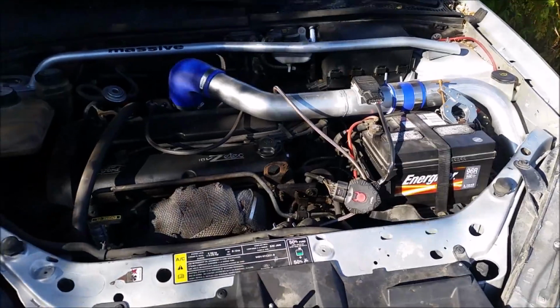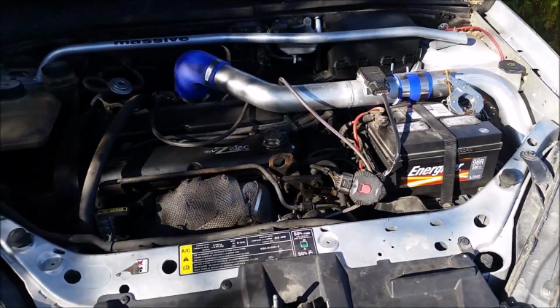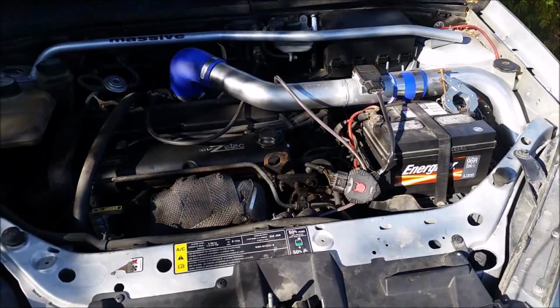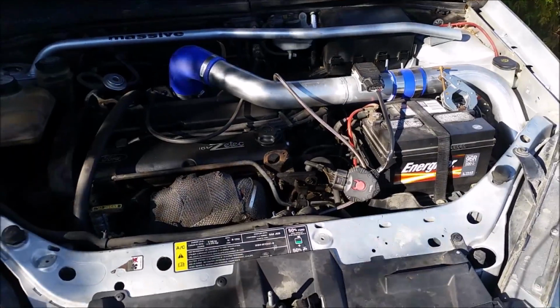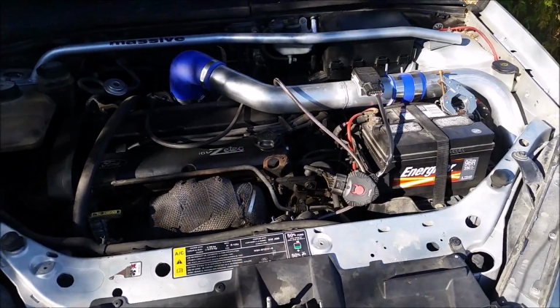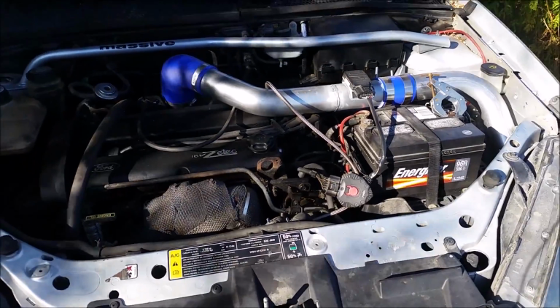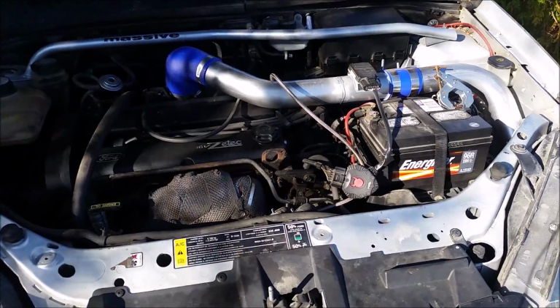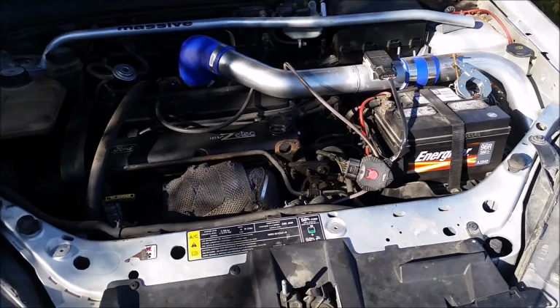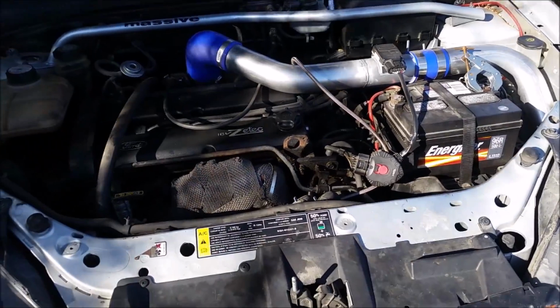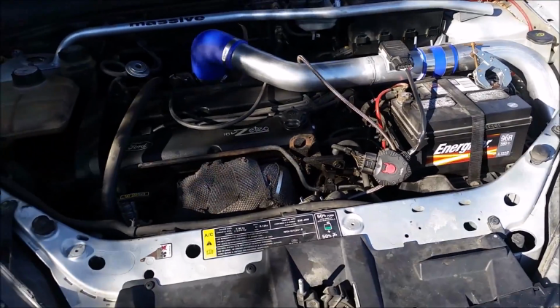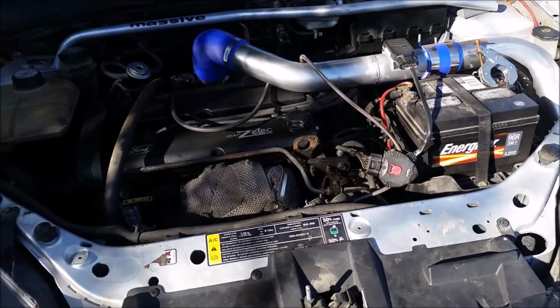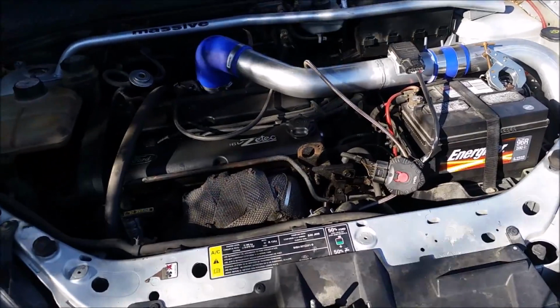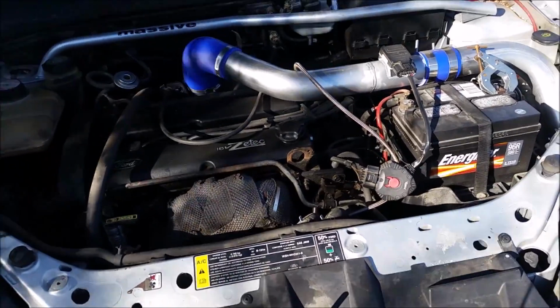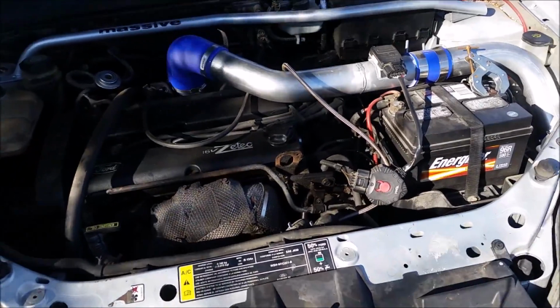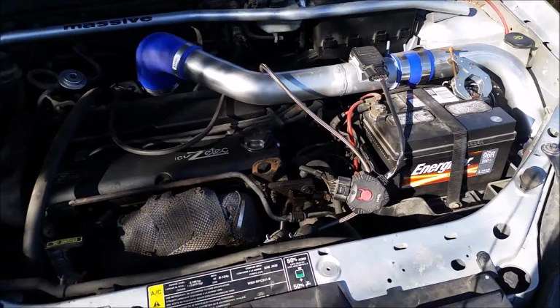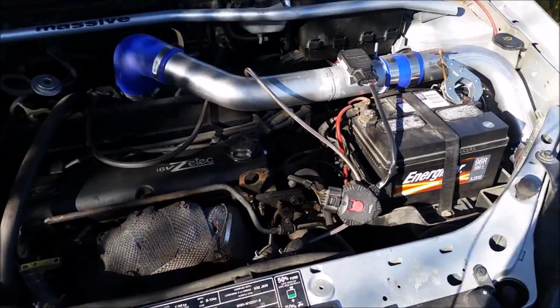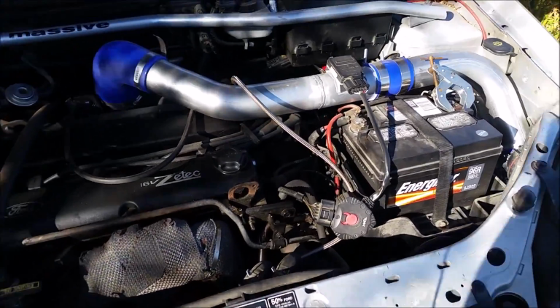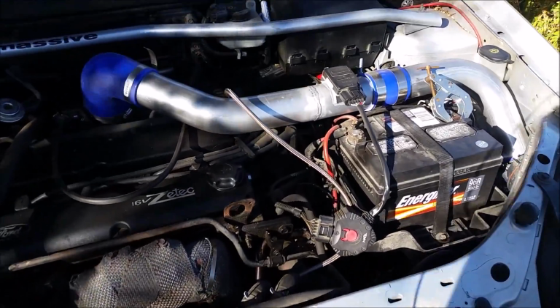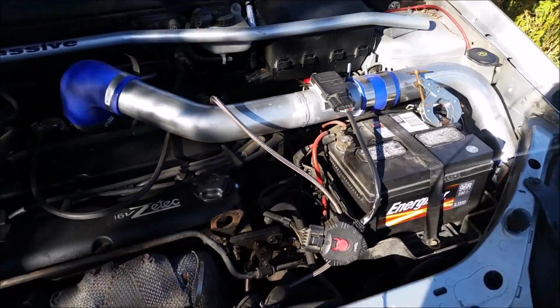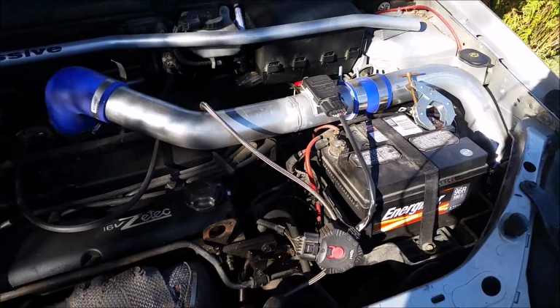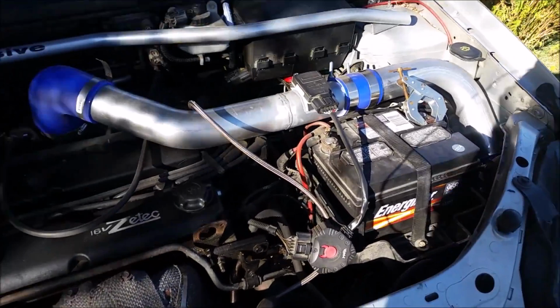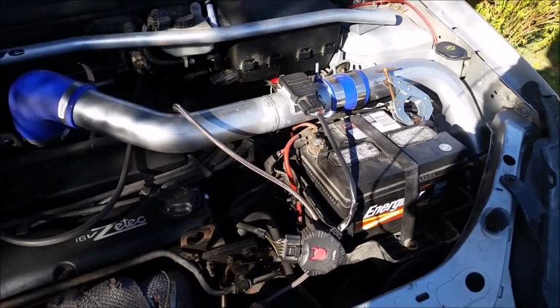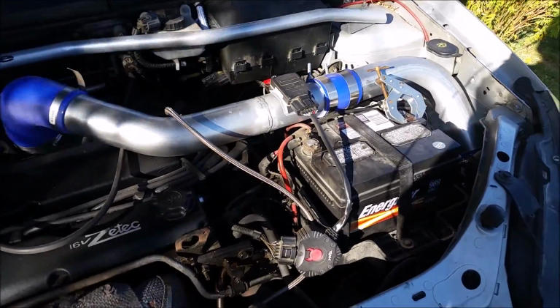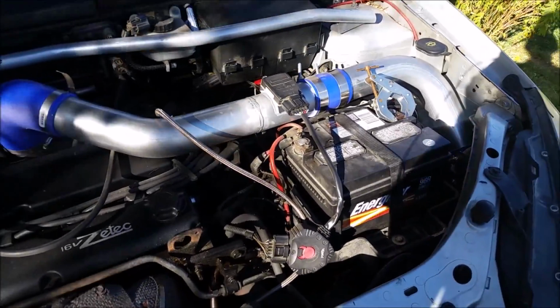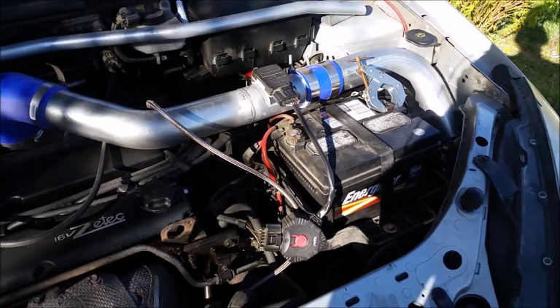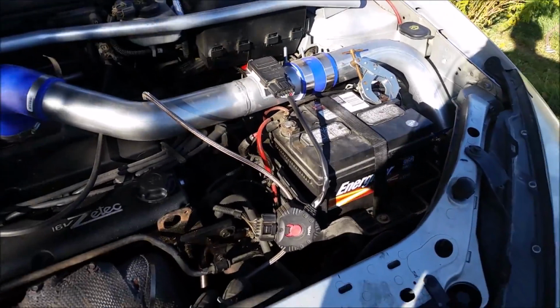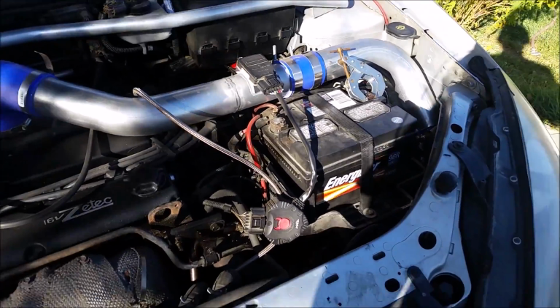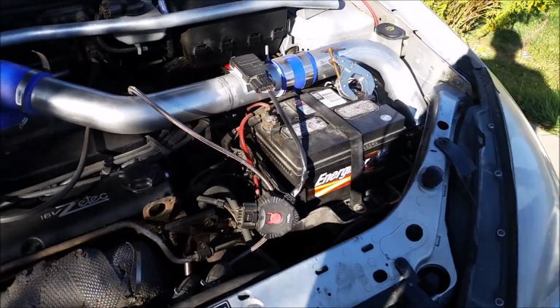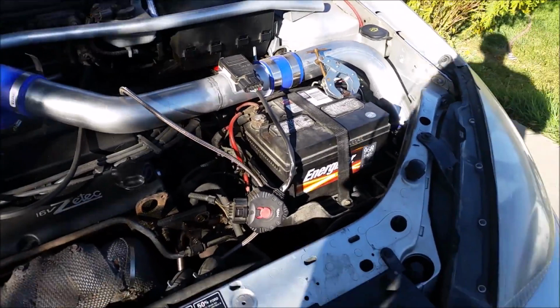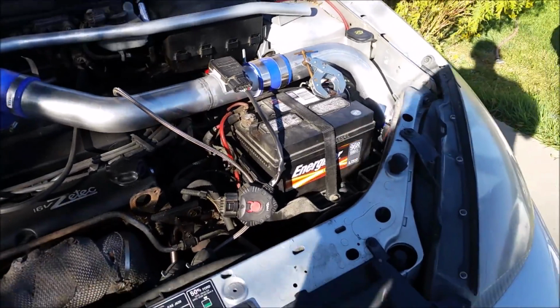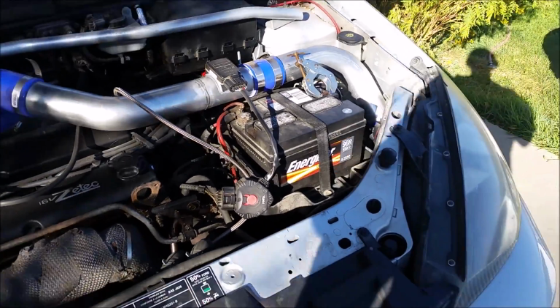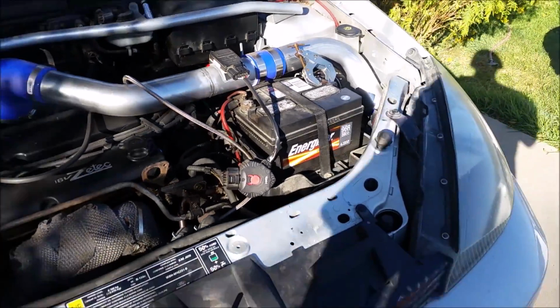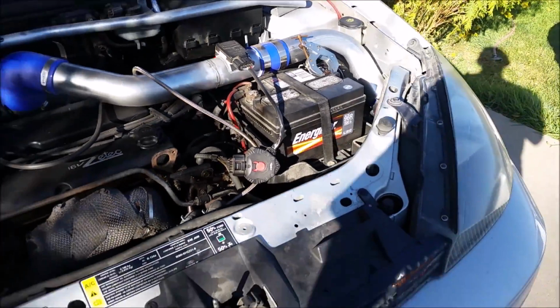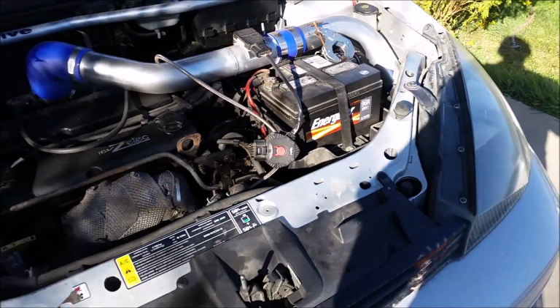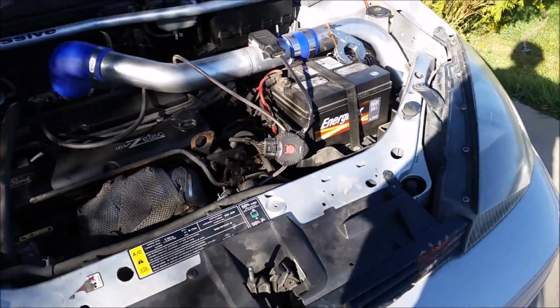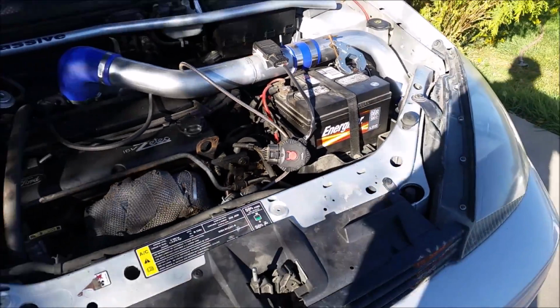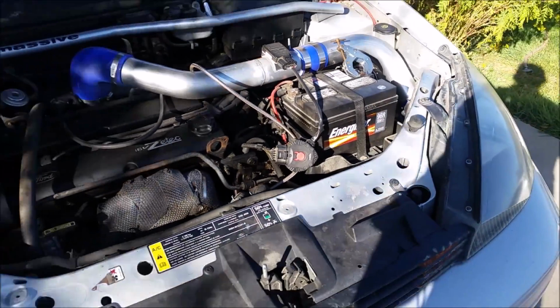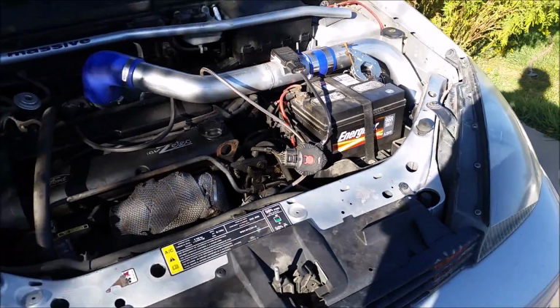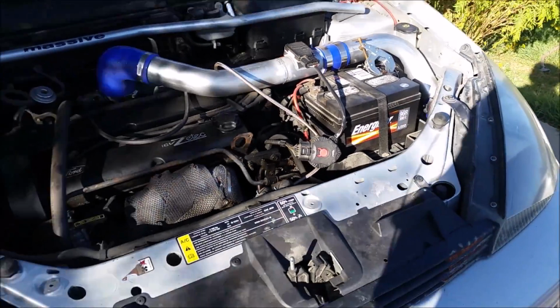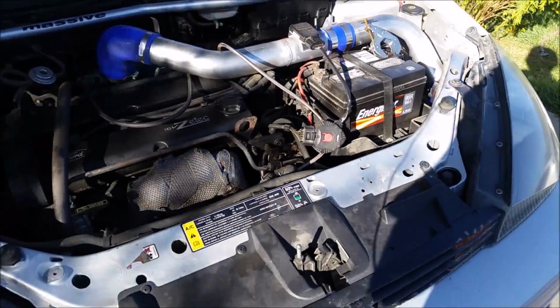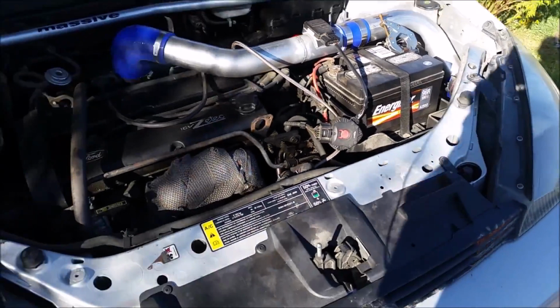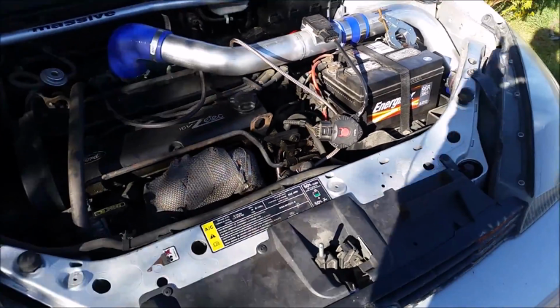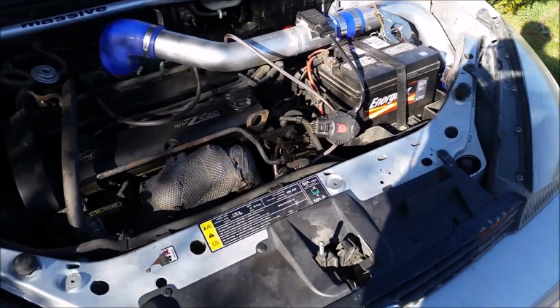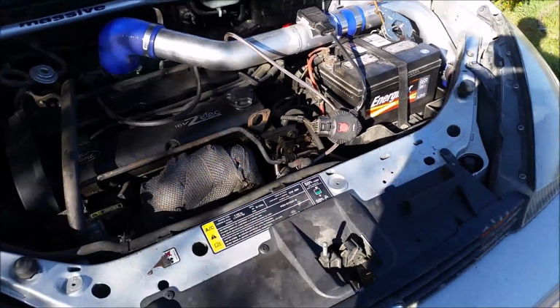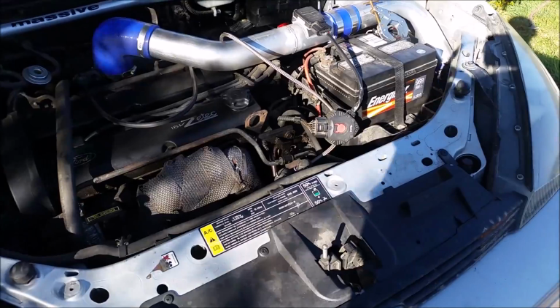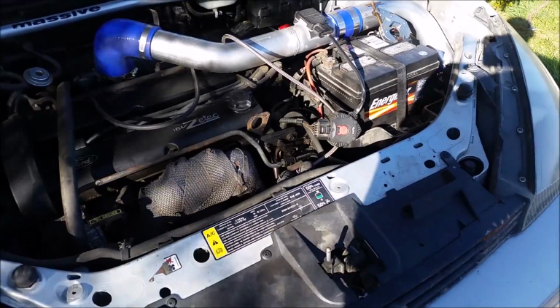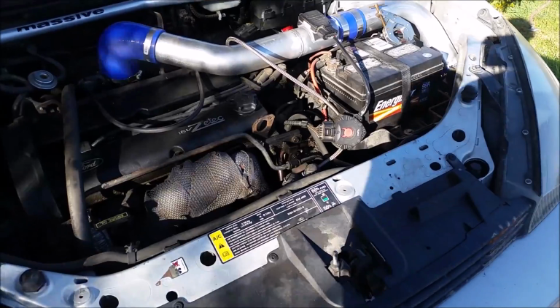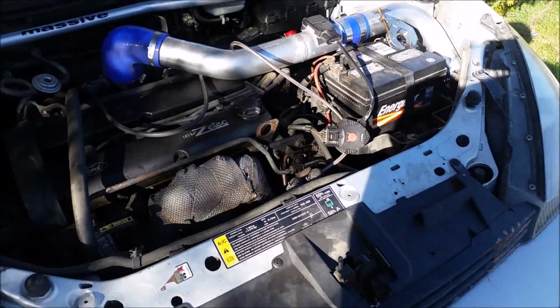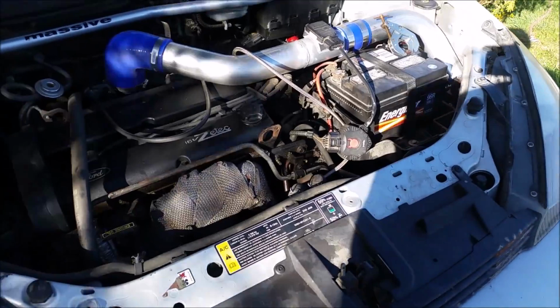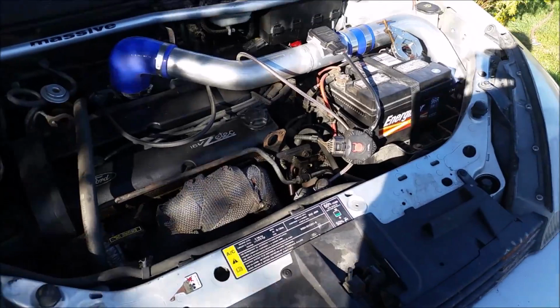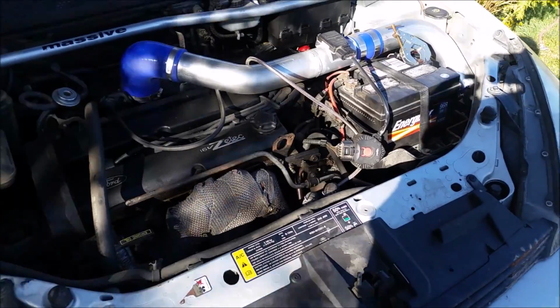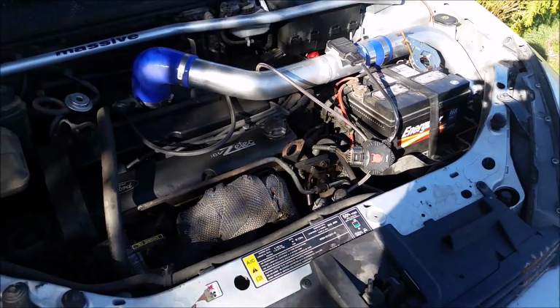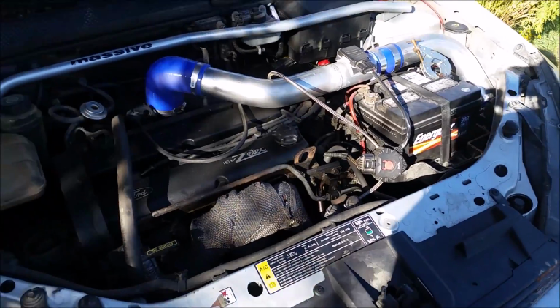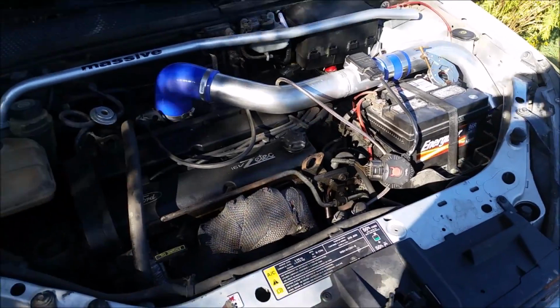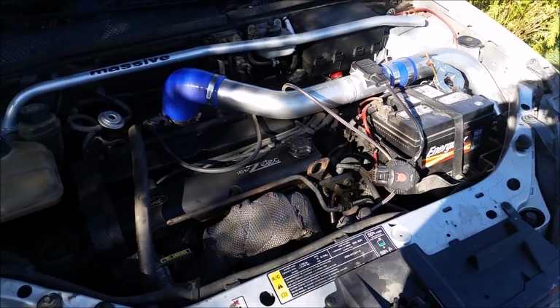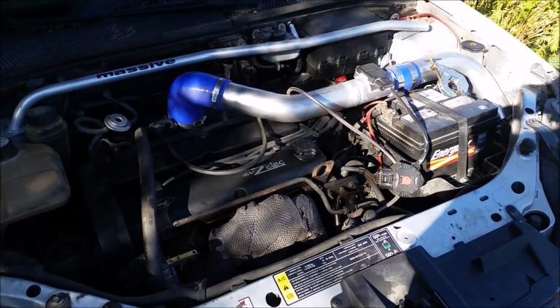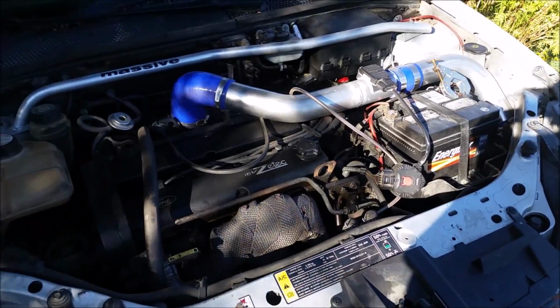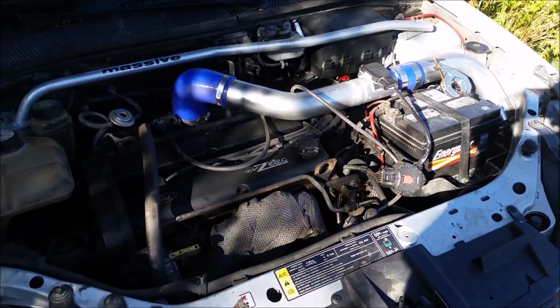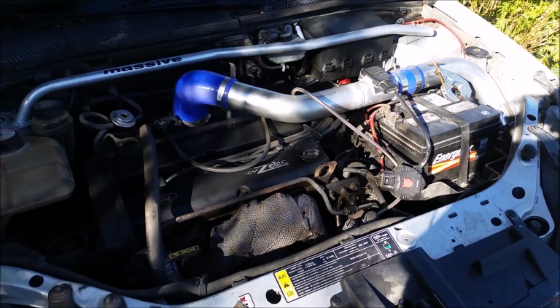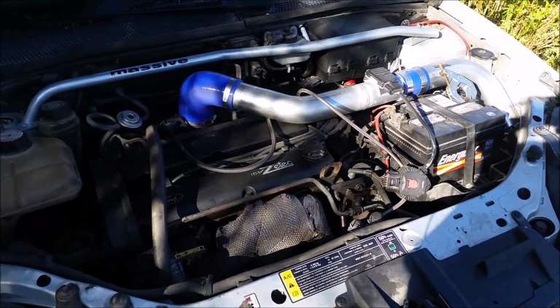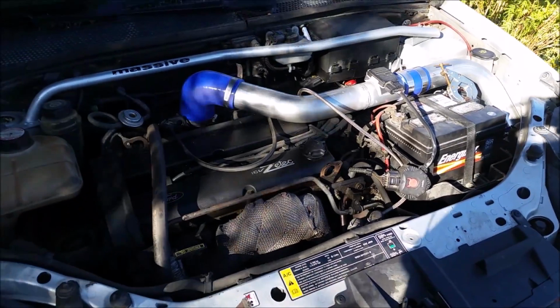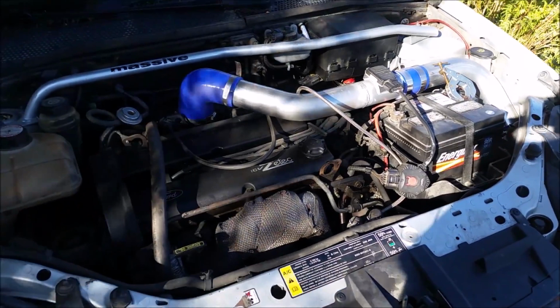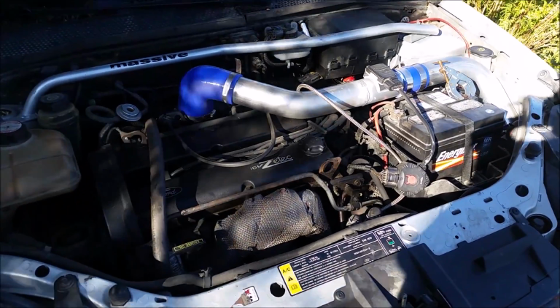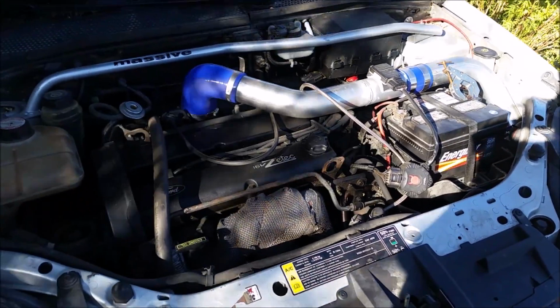Here is just a quick overview of how my turbo system is set up.